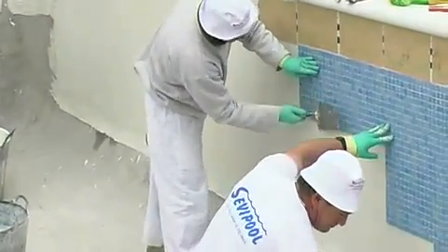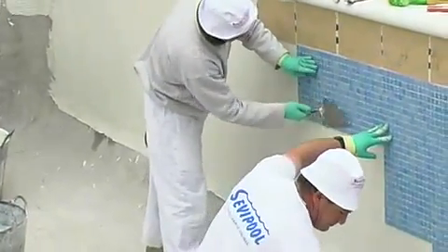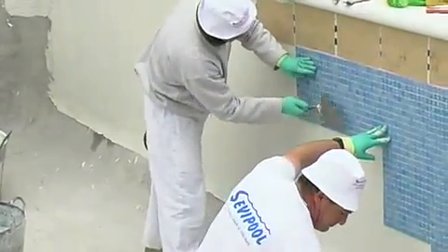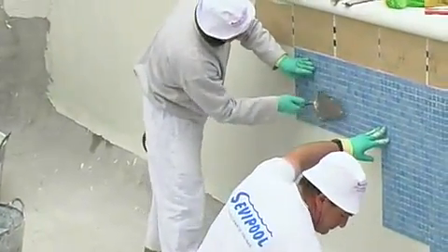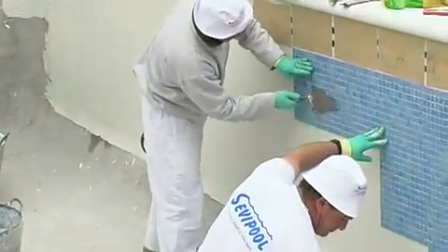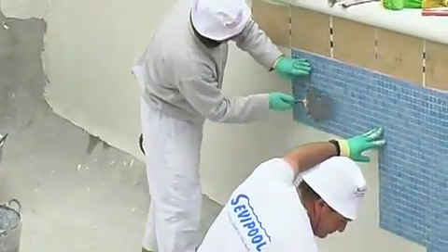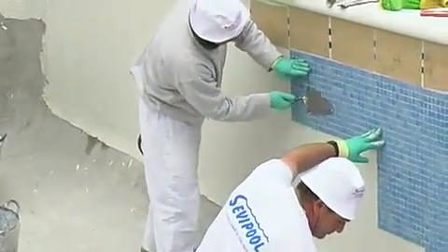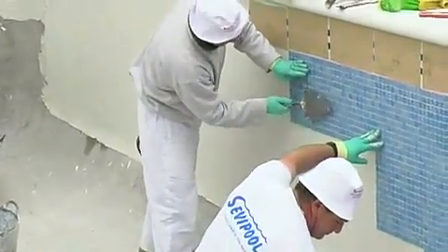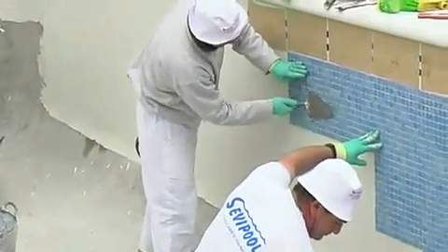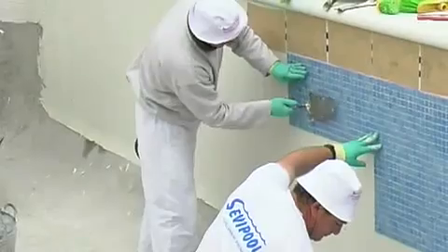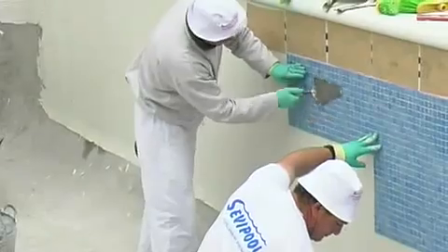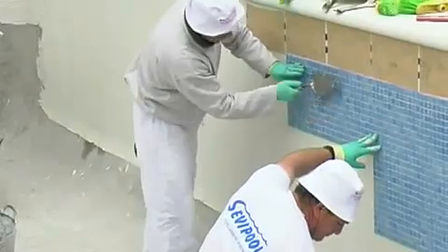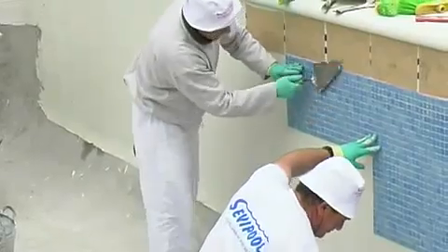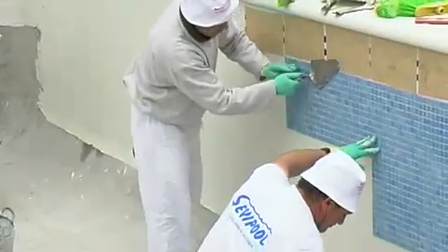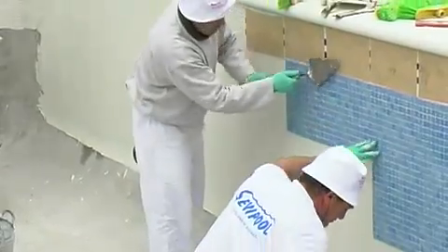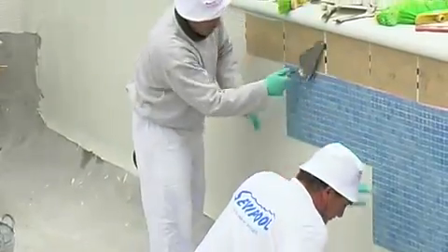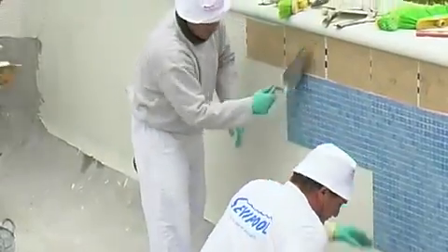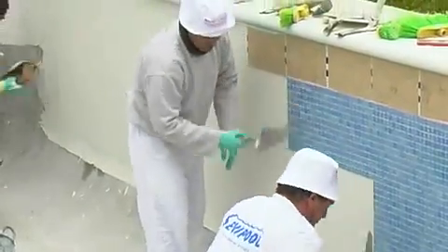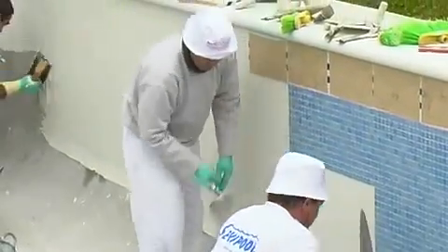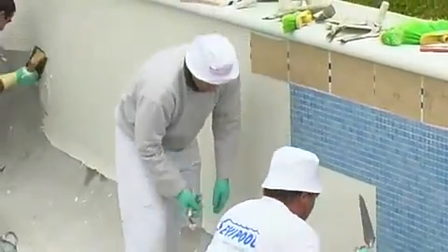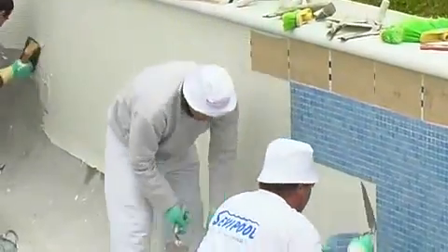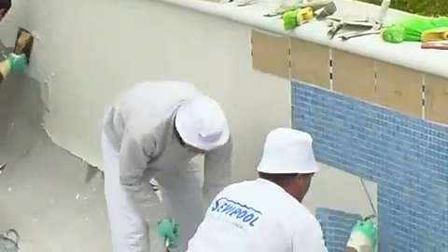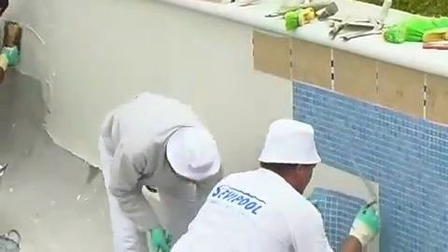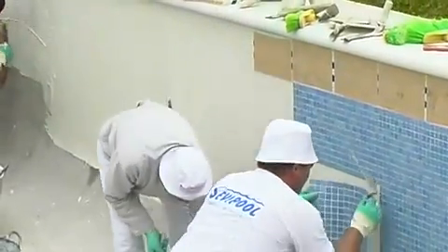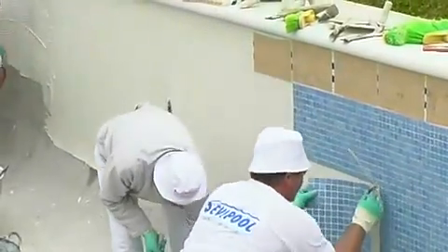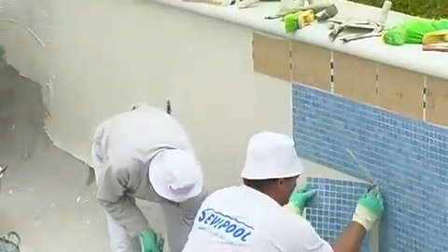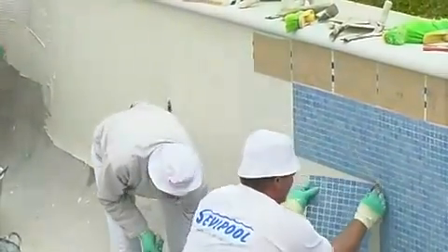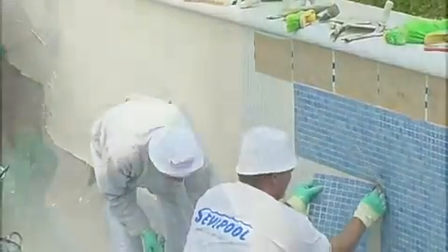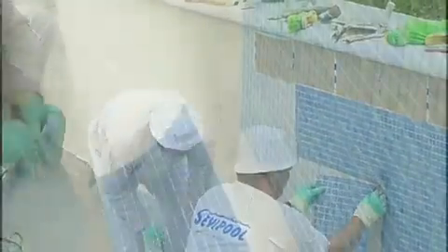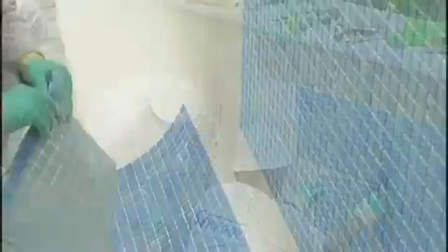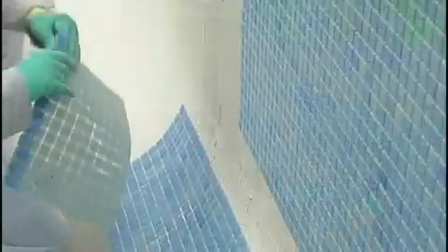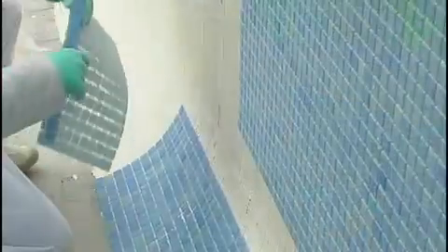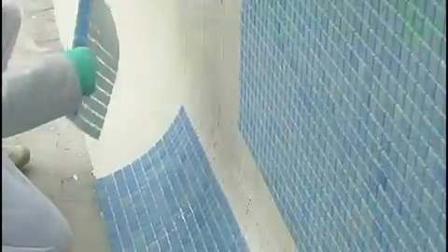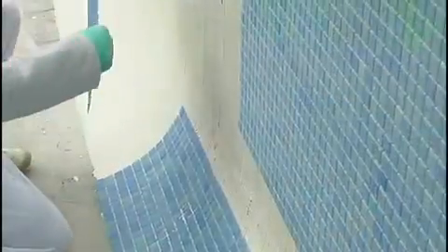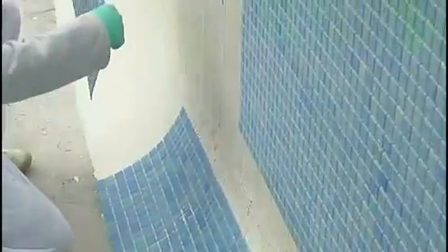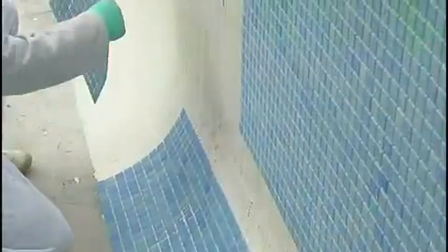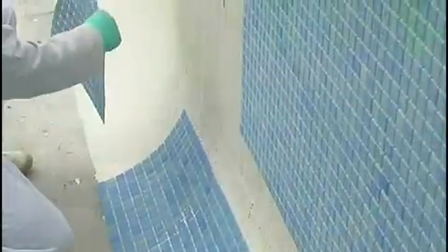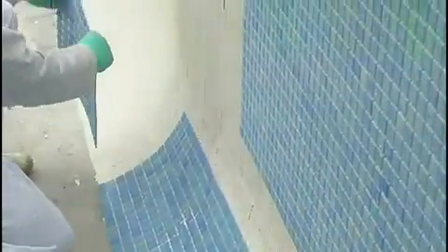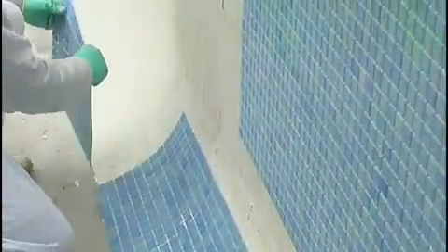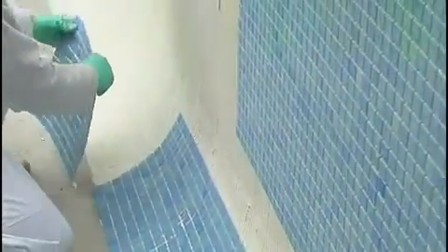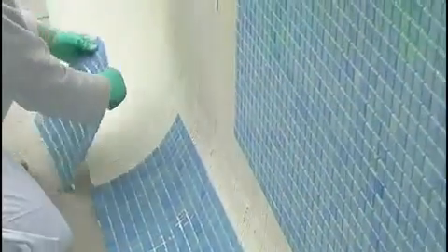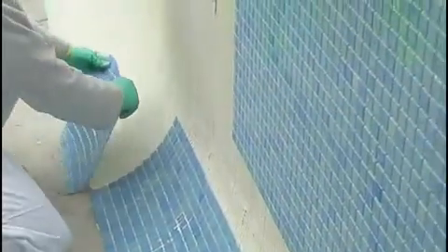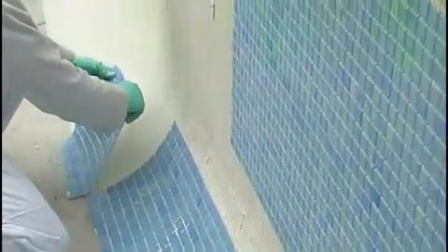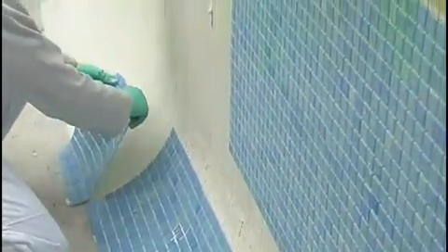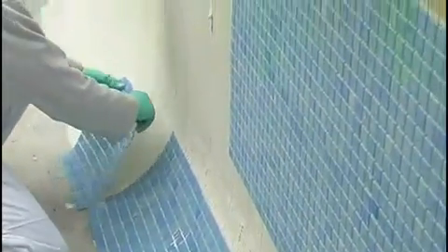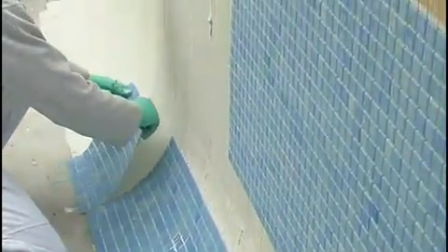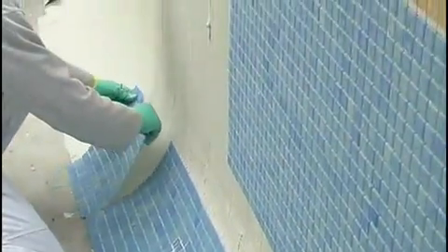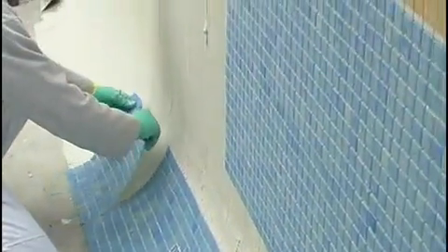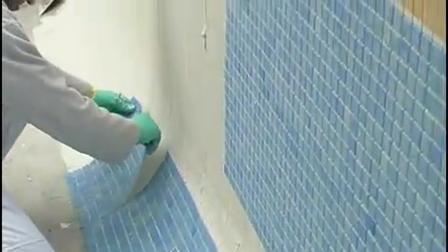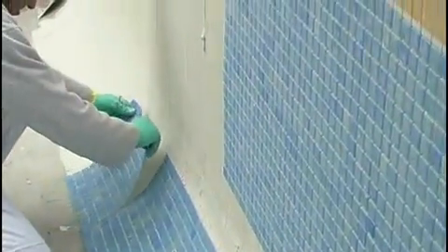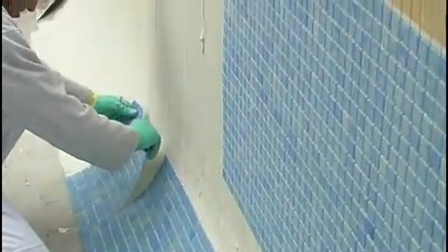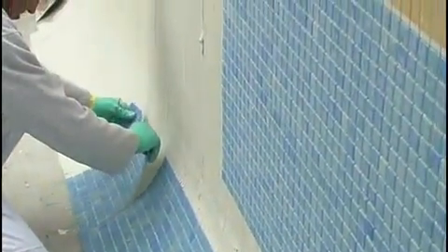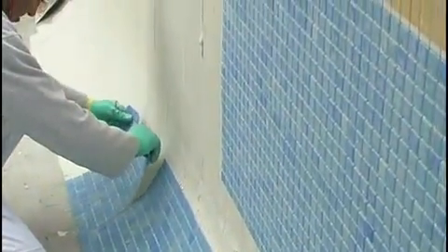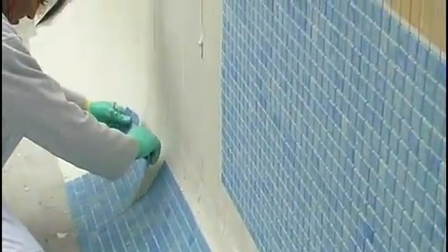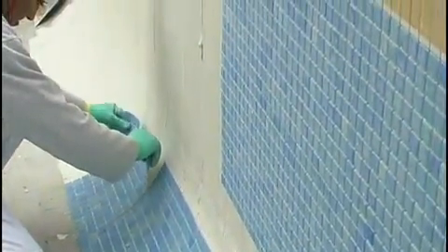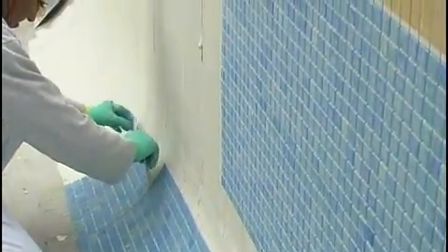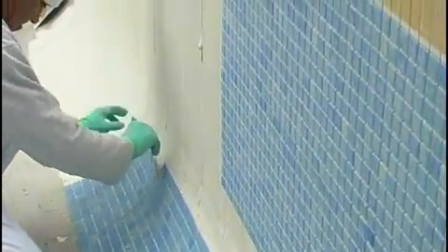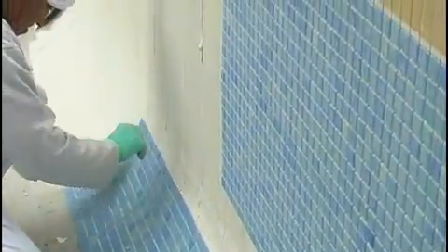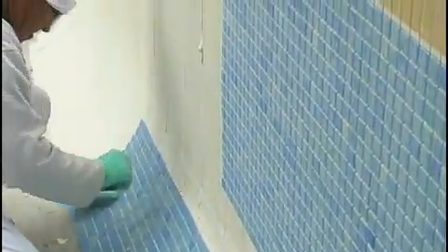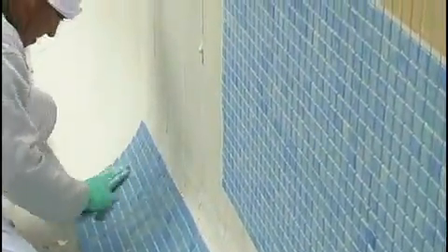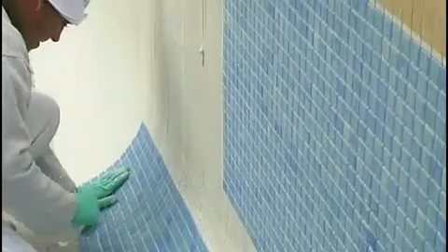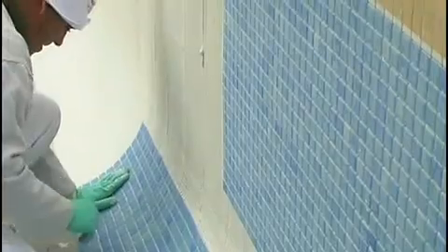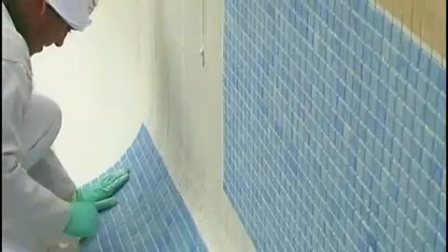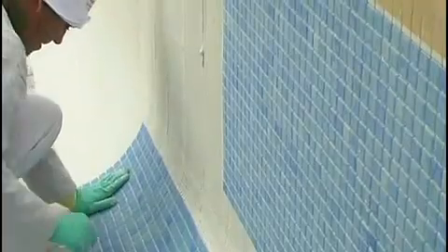Once the walls have been covered, we start to lay along one of the sides of the floor, leaving the curved part of the floor till last.